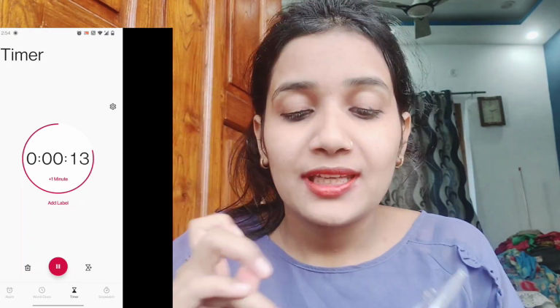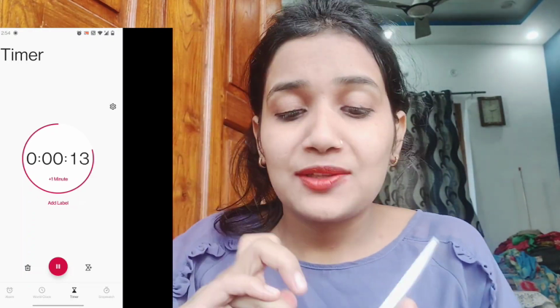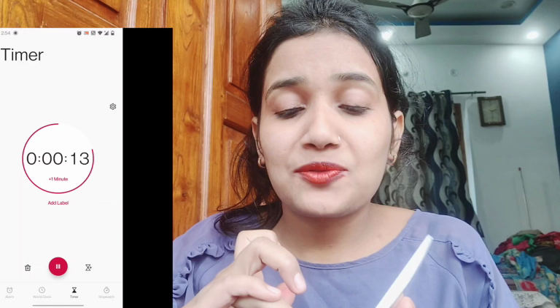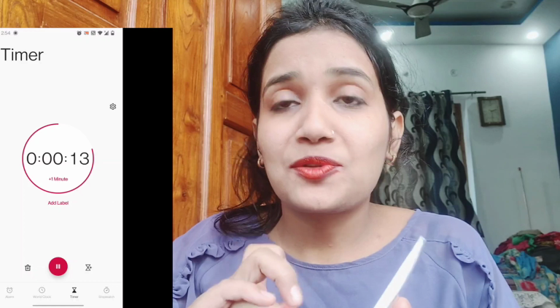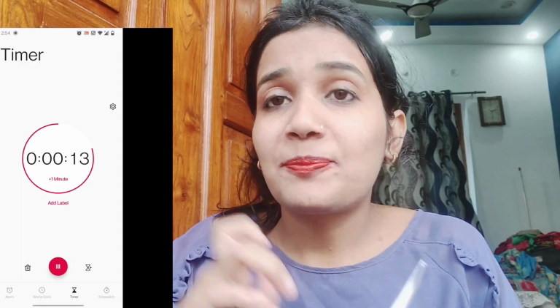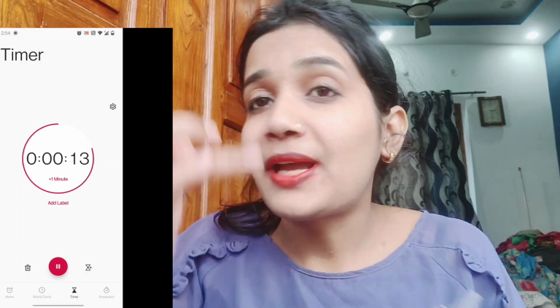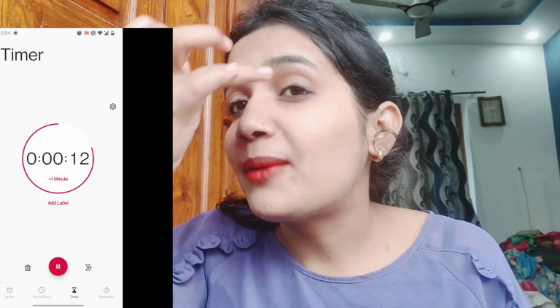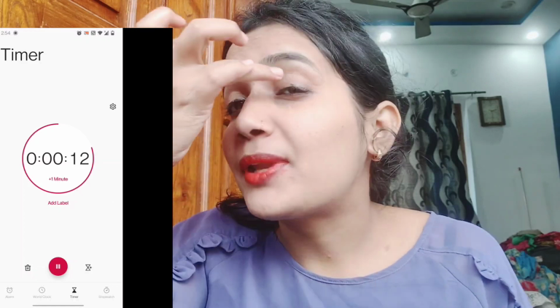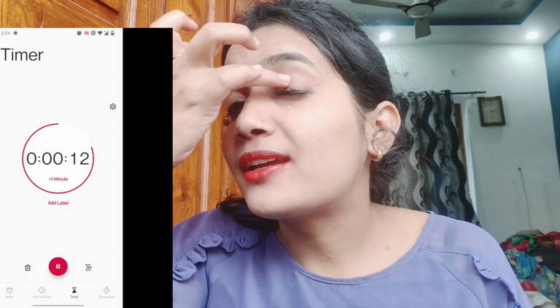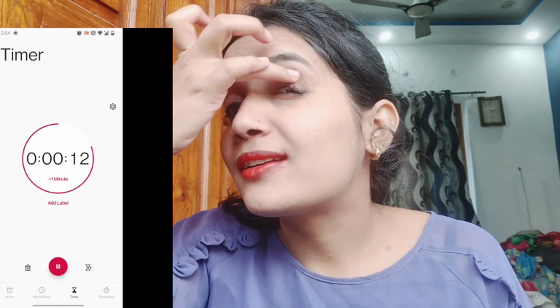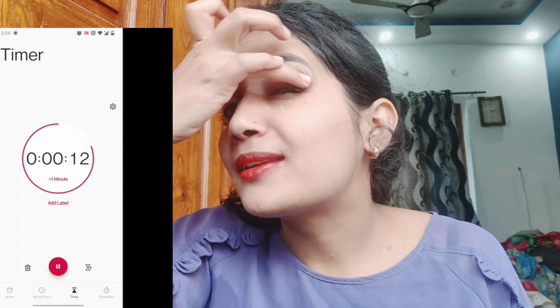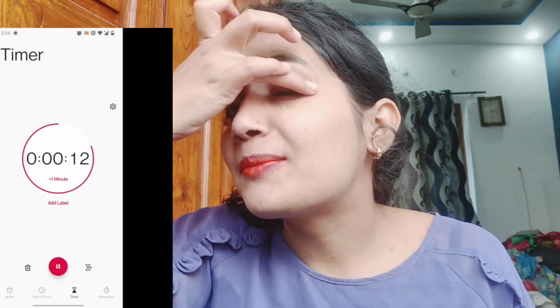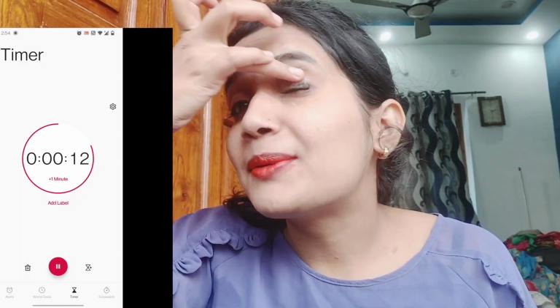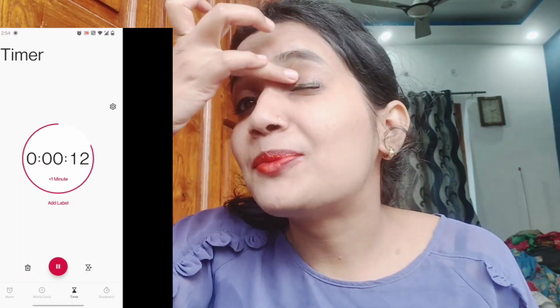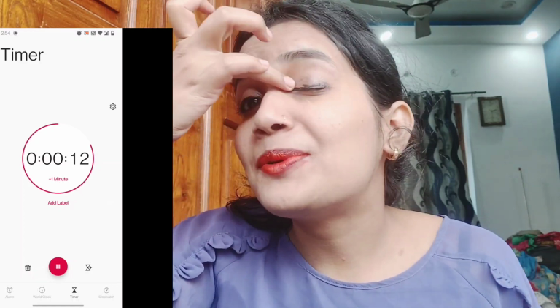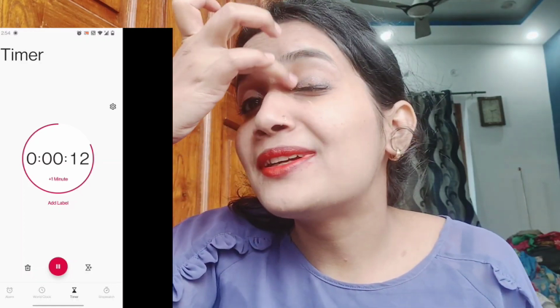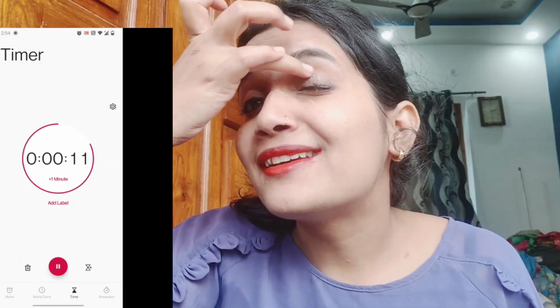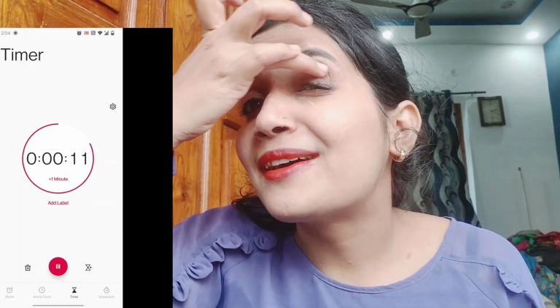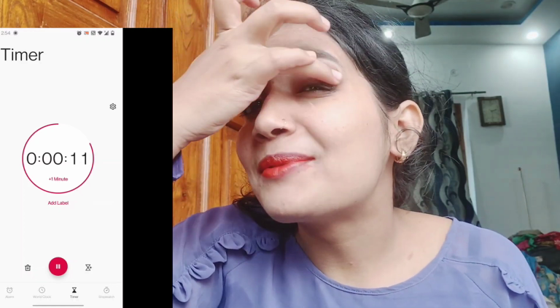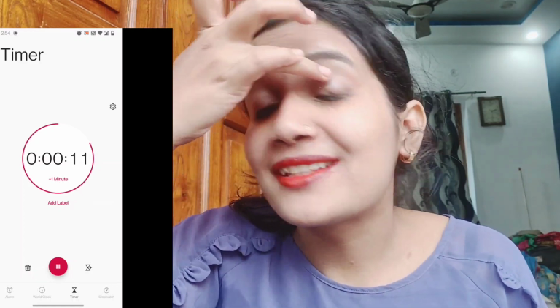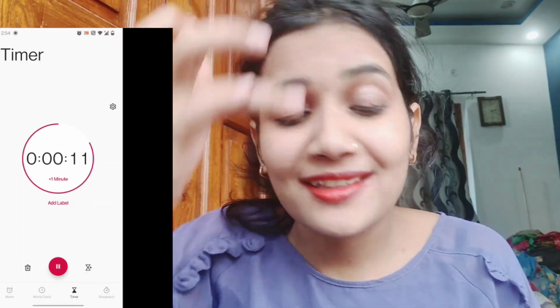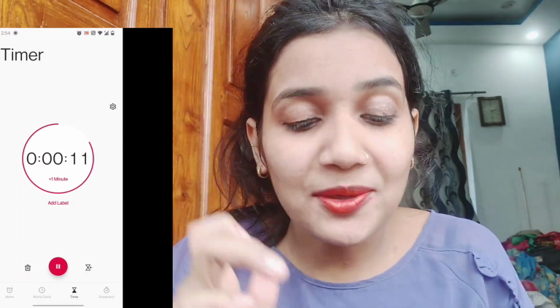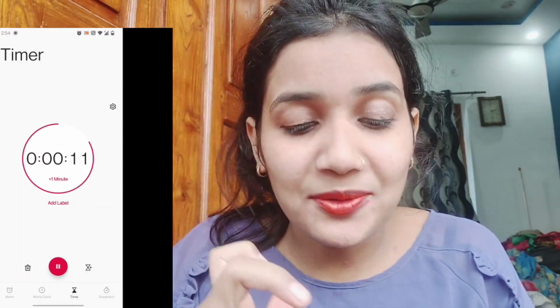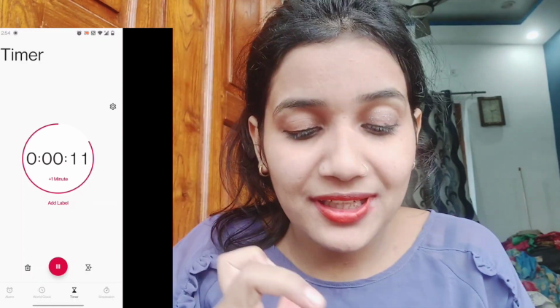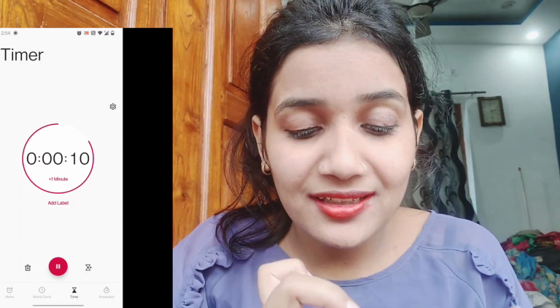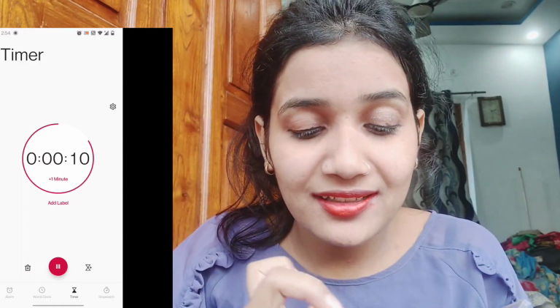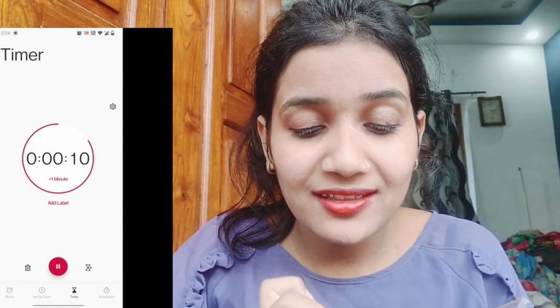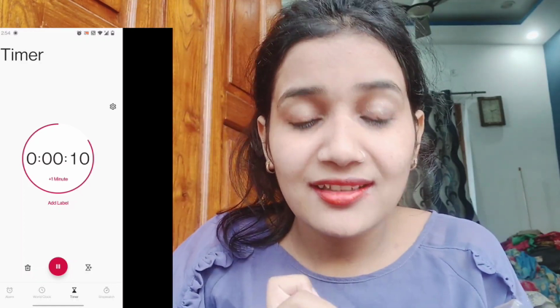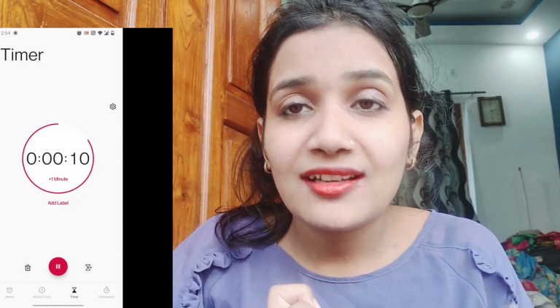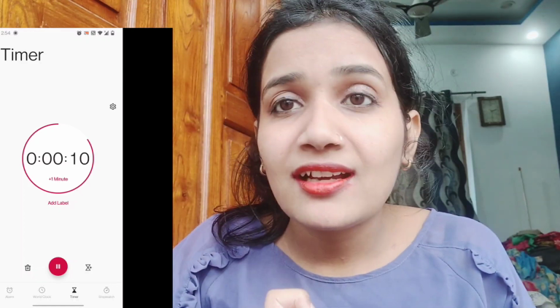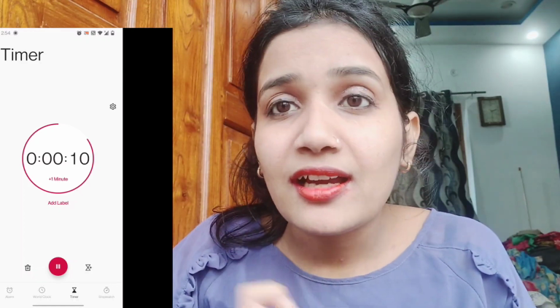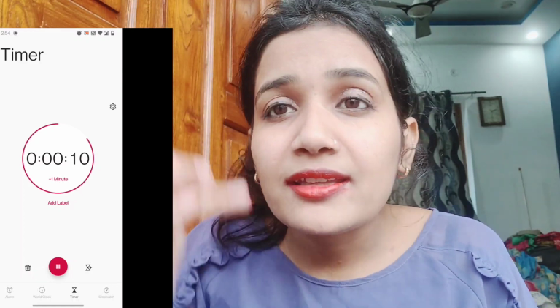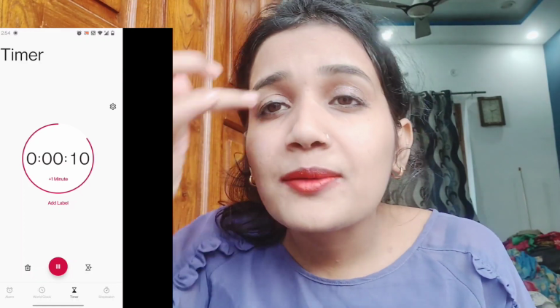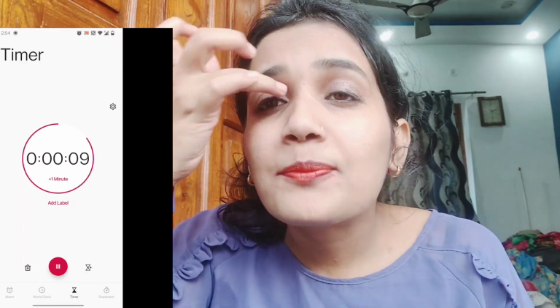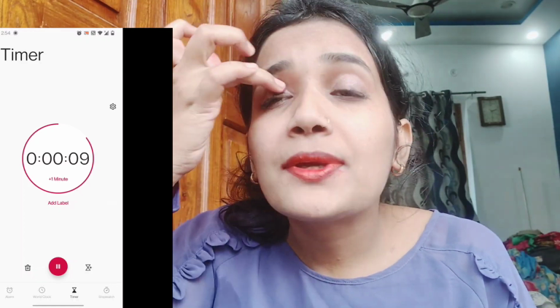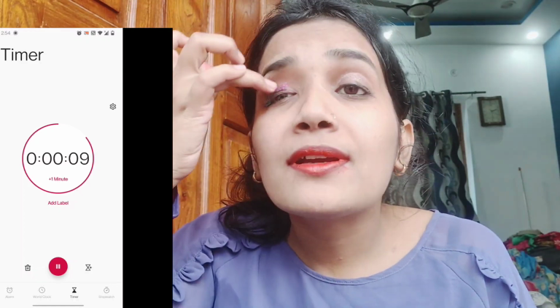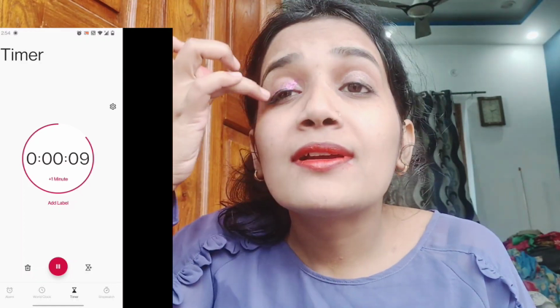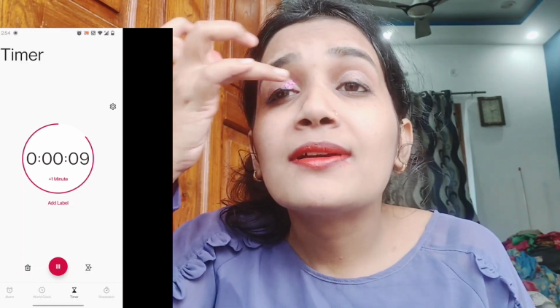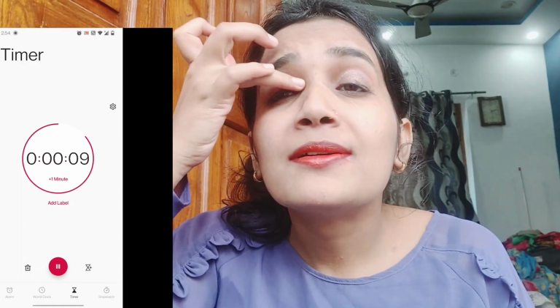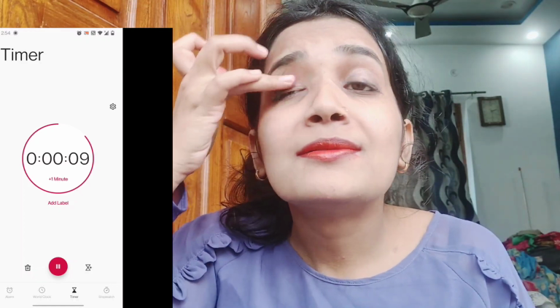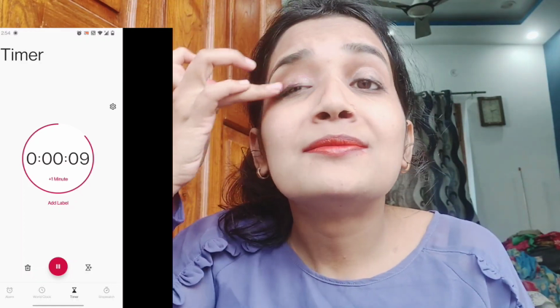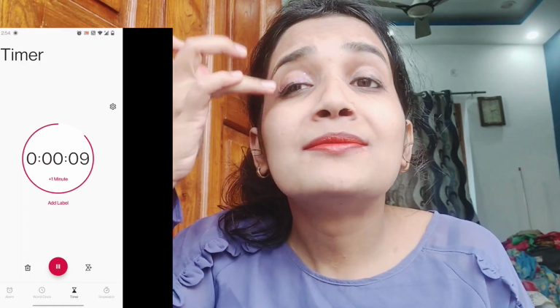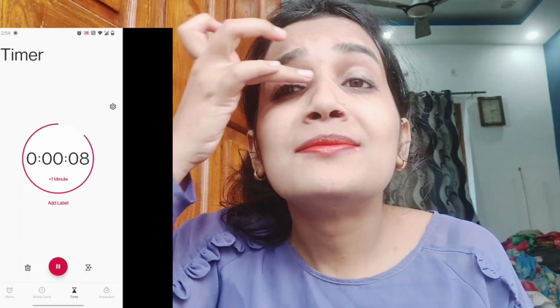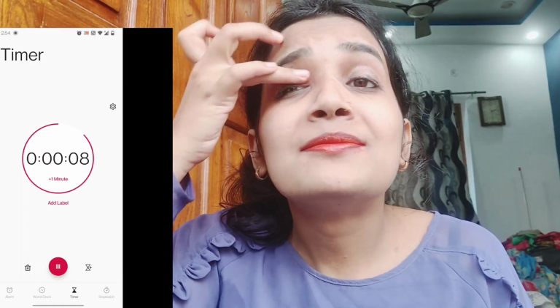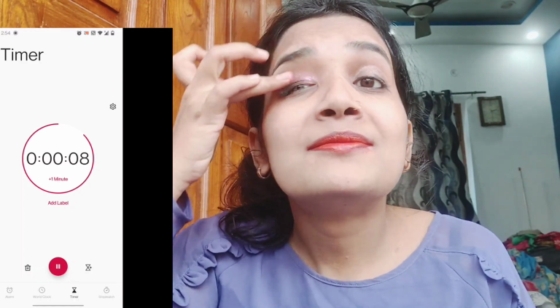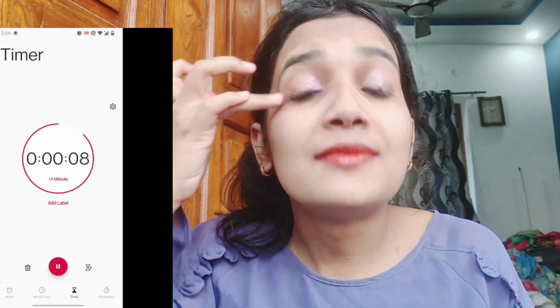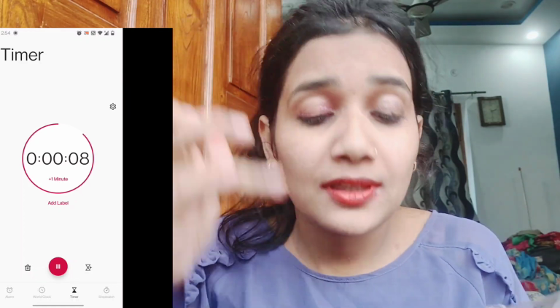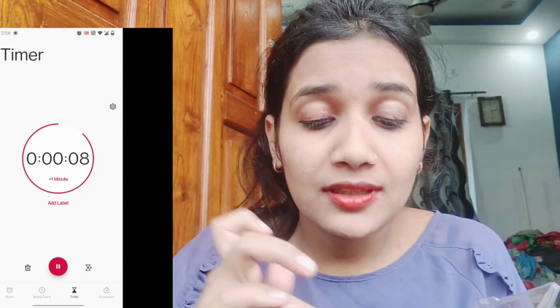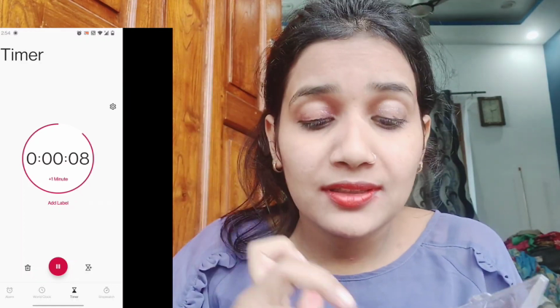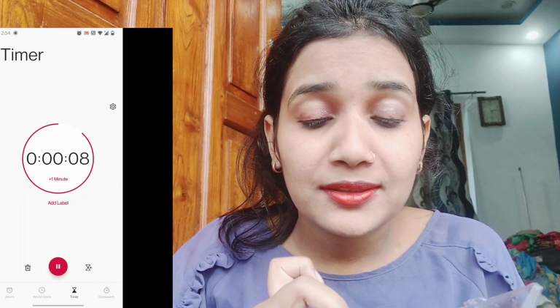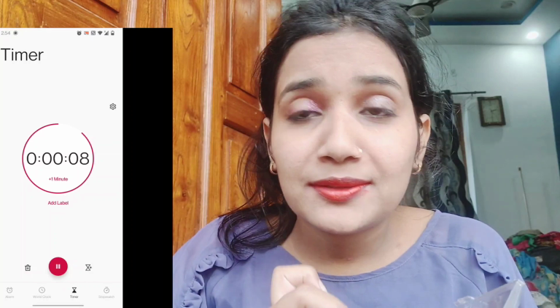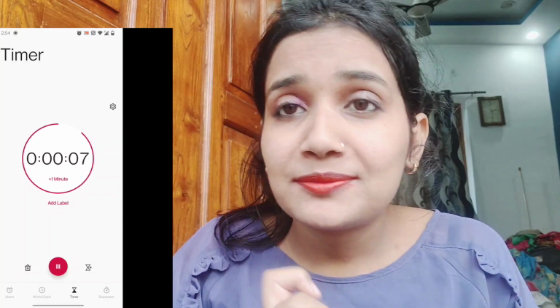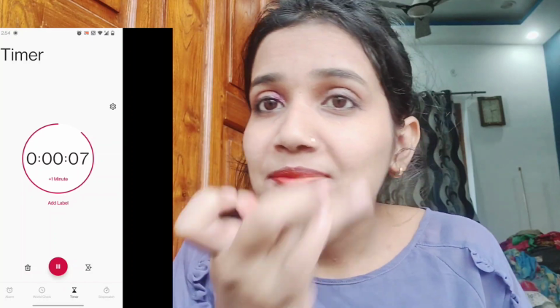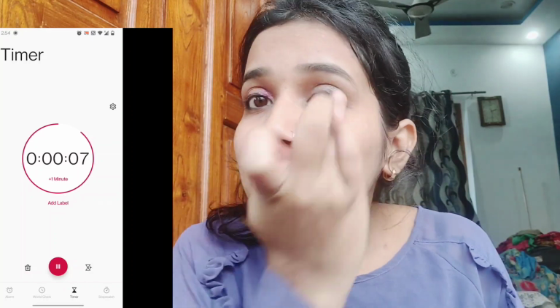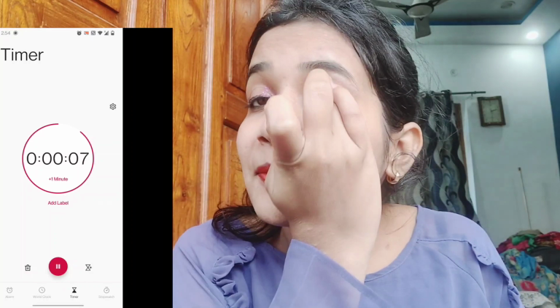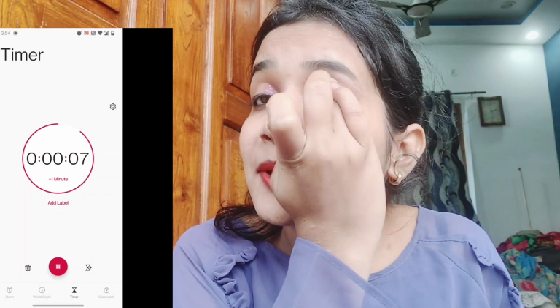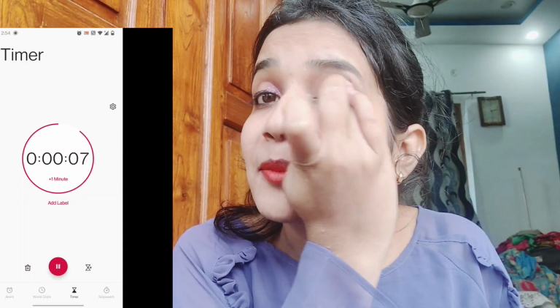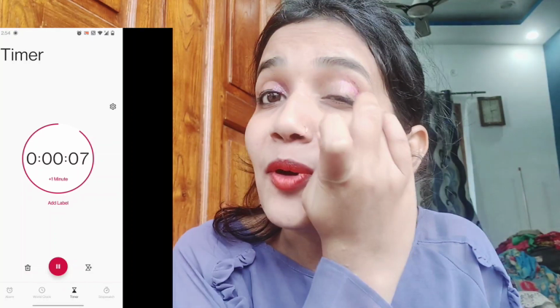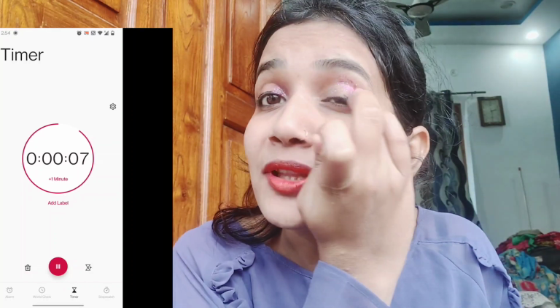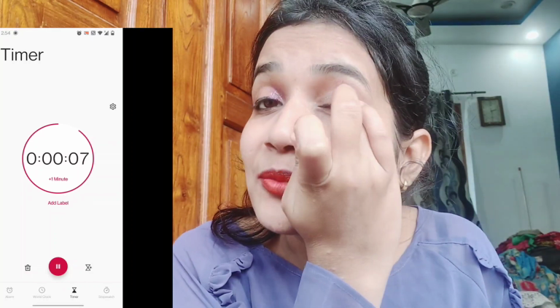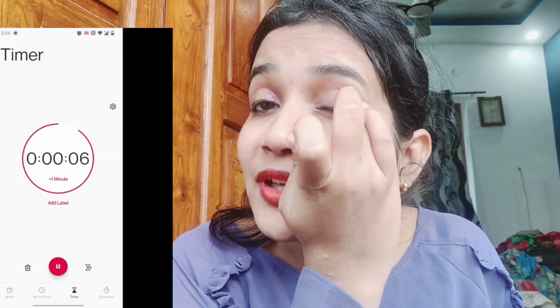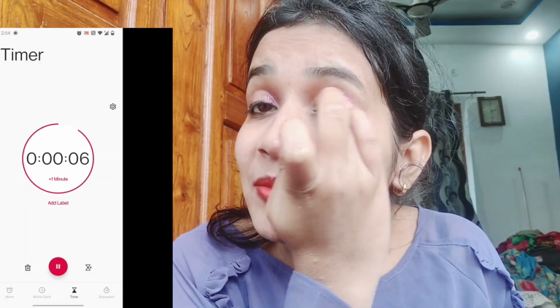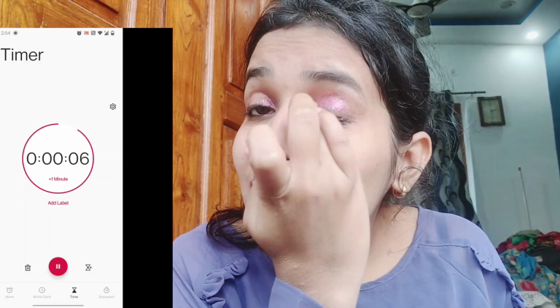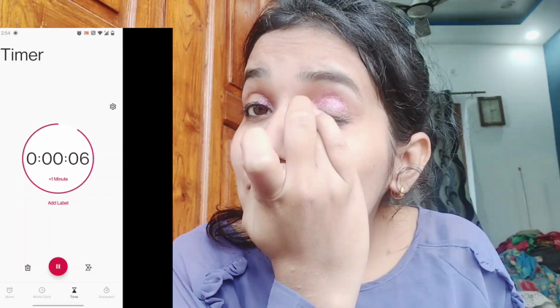I'm going to put it on... I forgot. What is happening now? I think — pink? I am going to make very bad makeup!